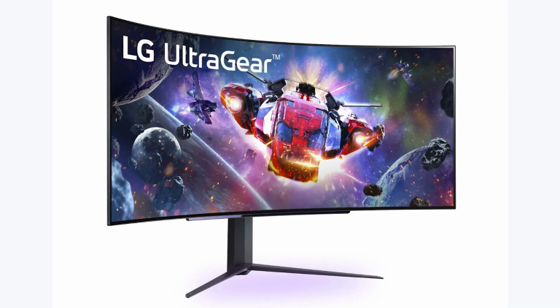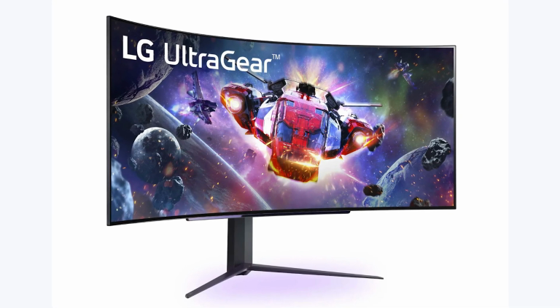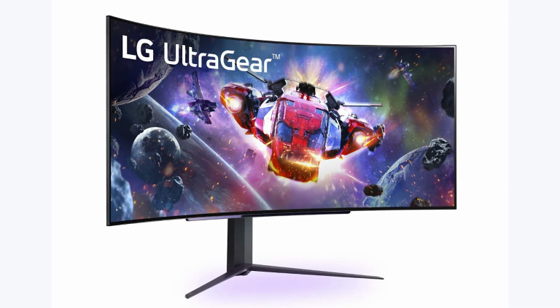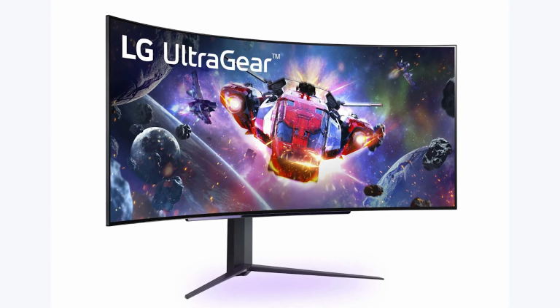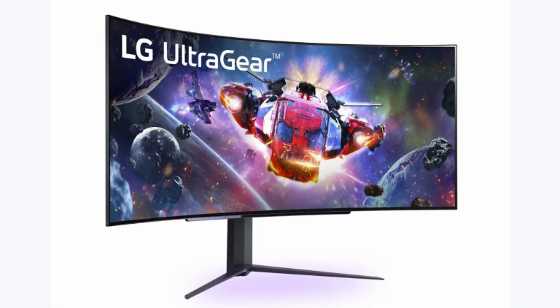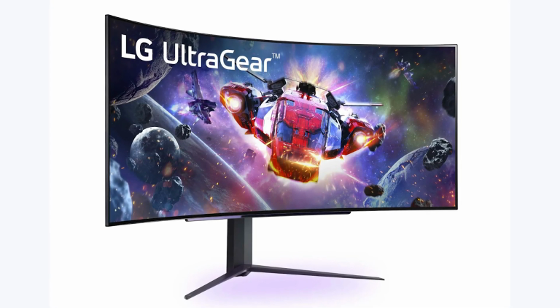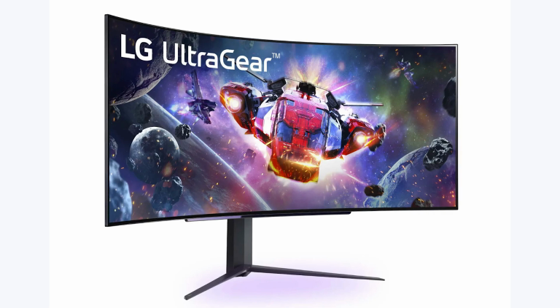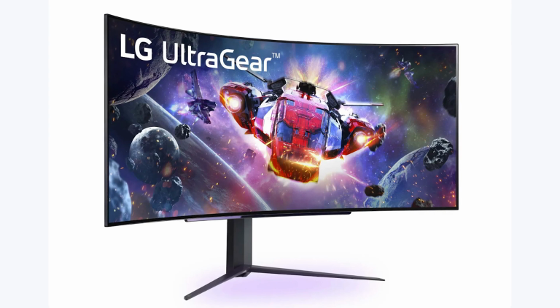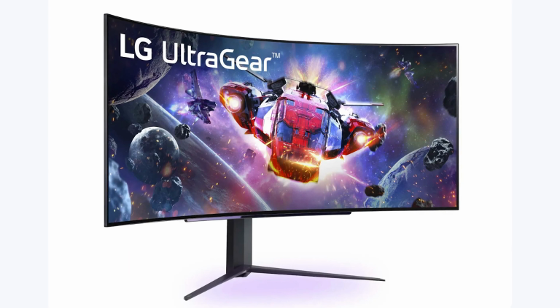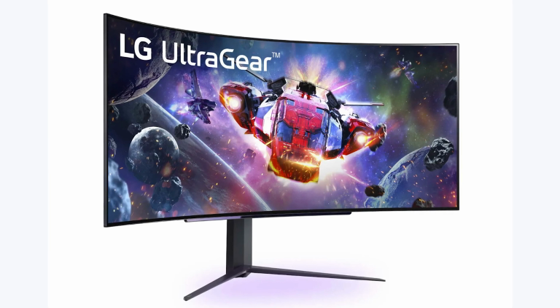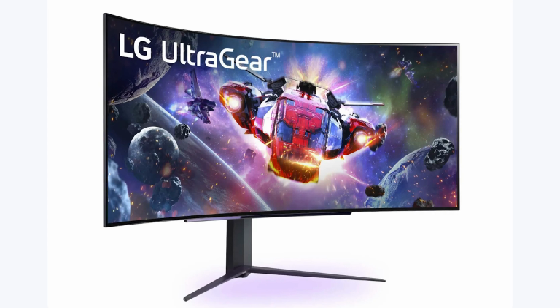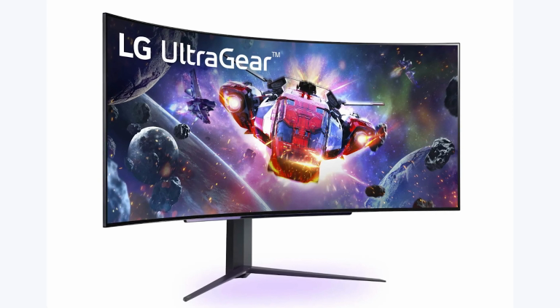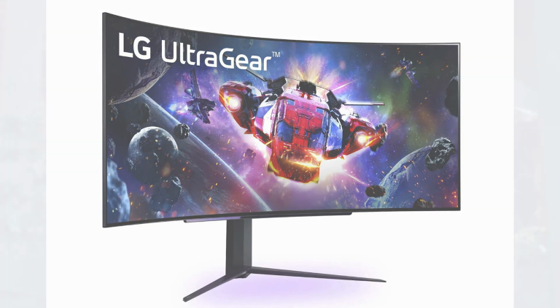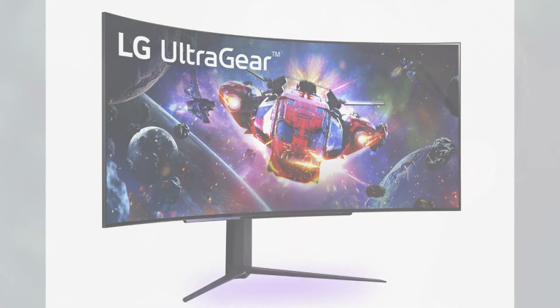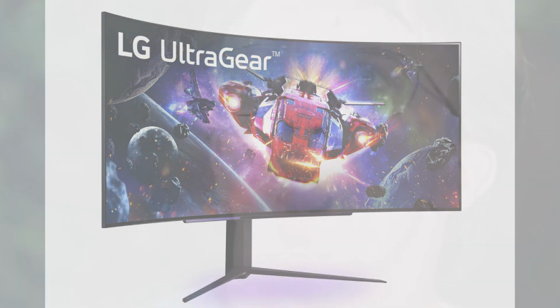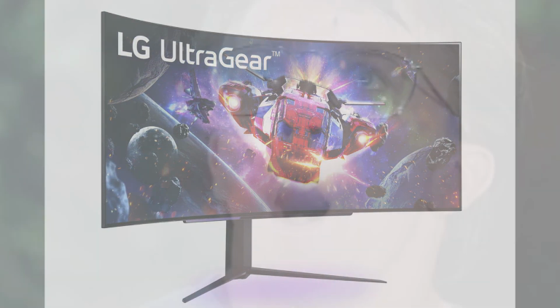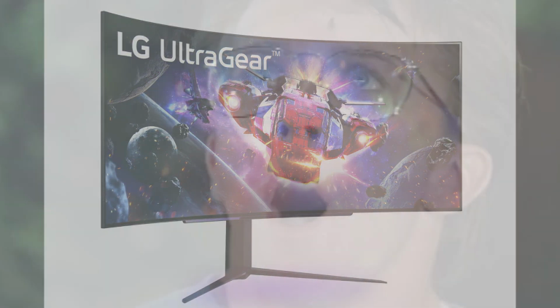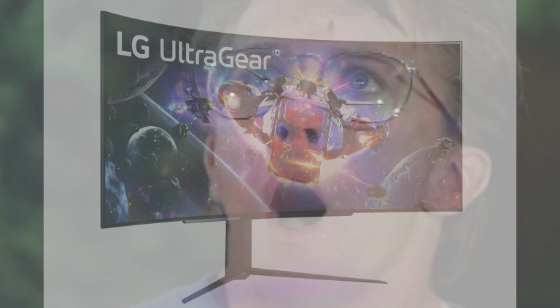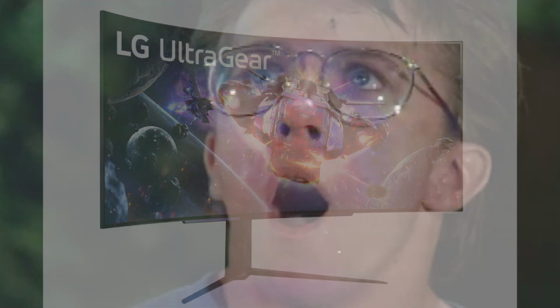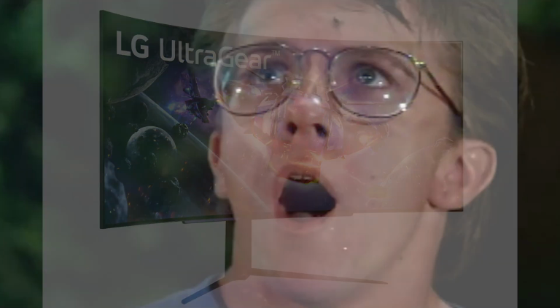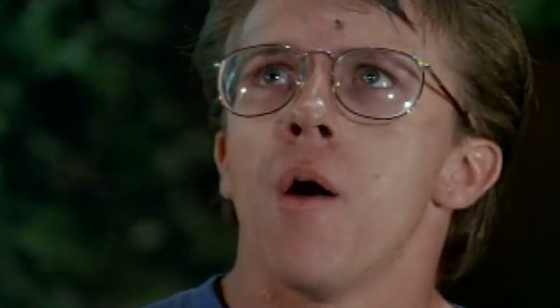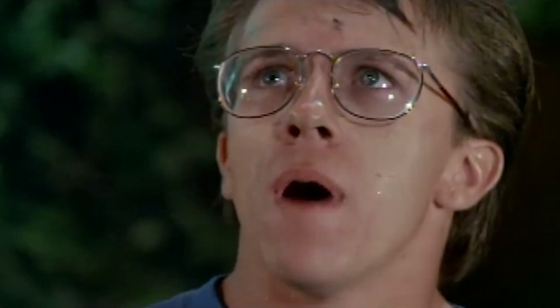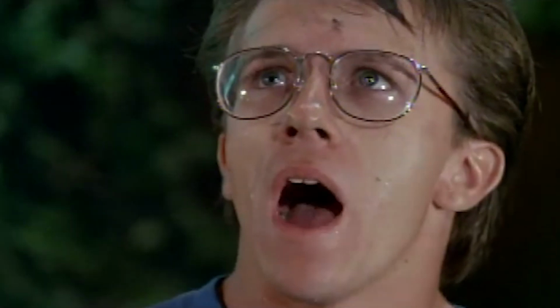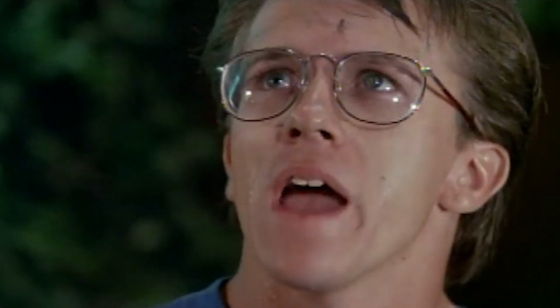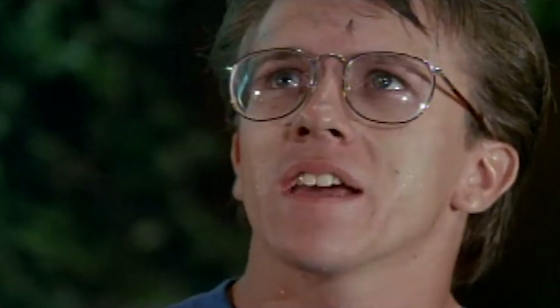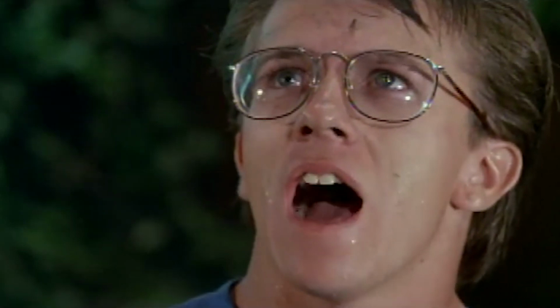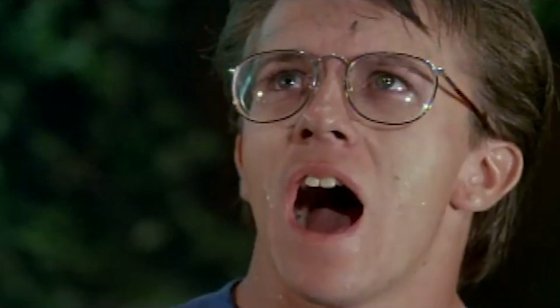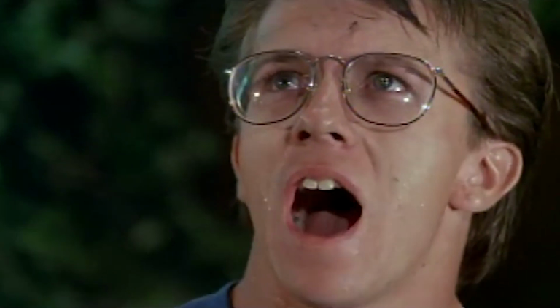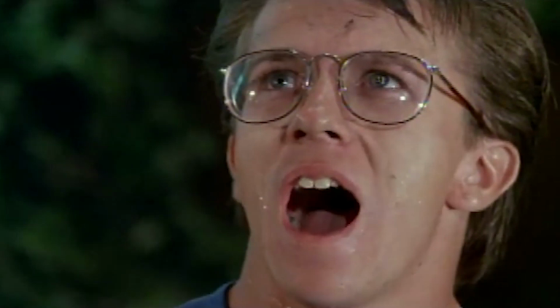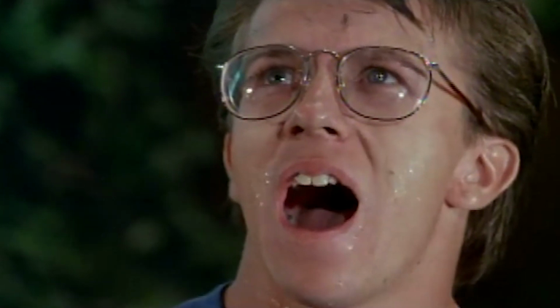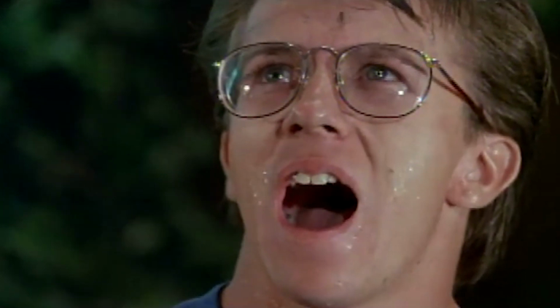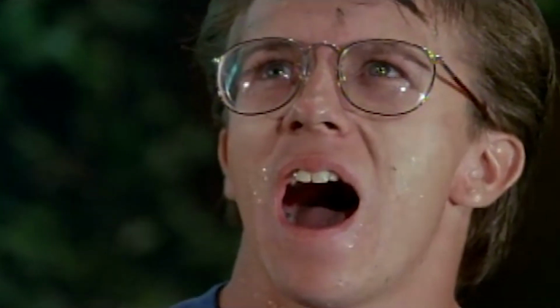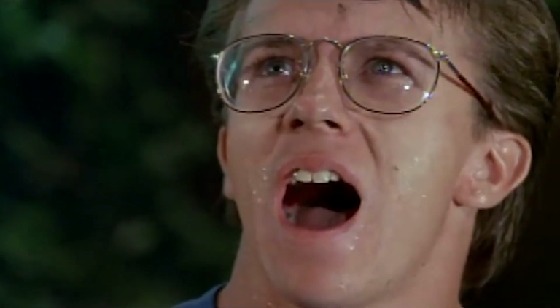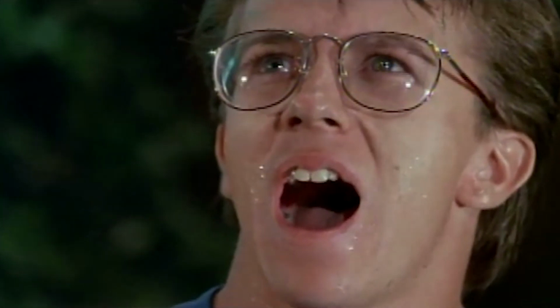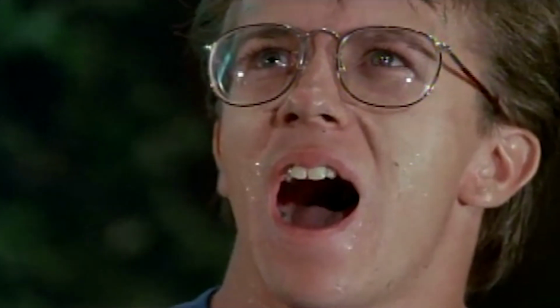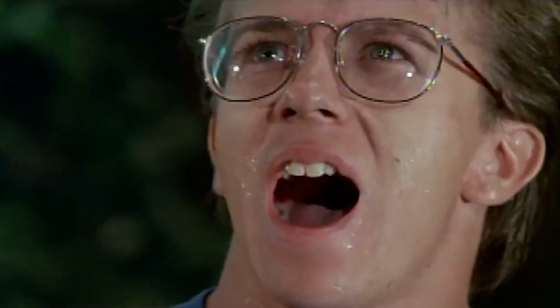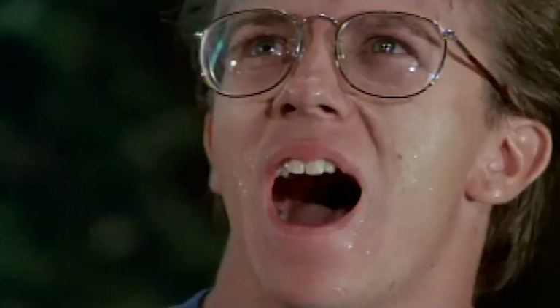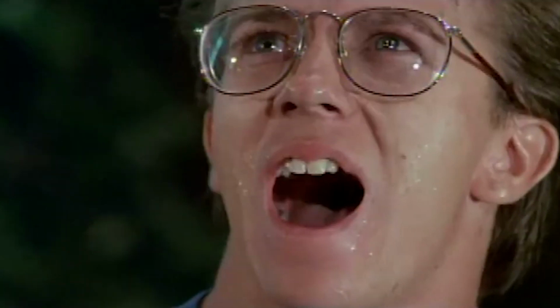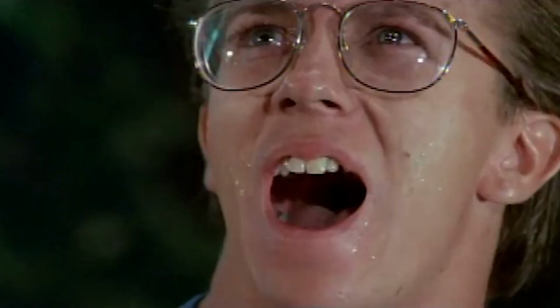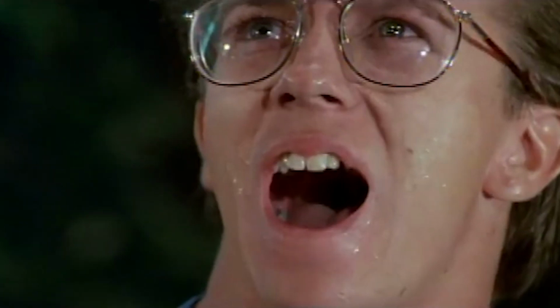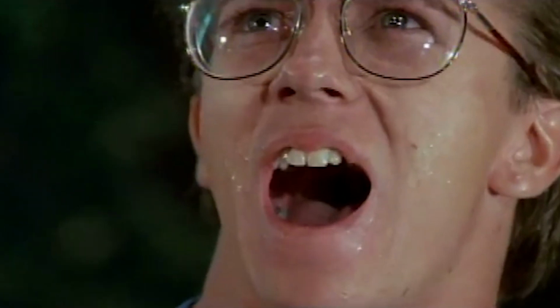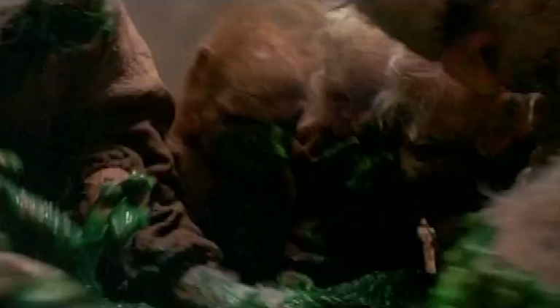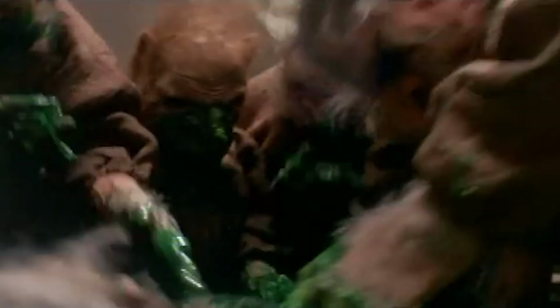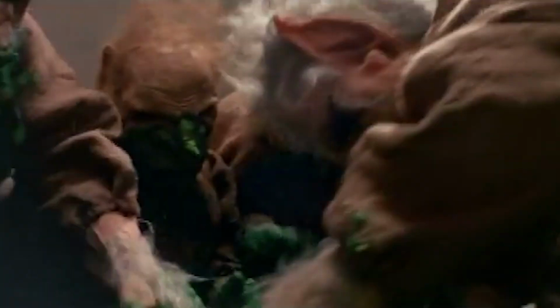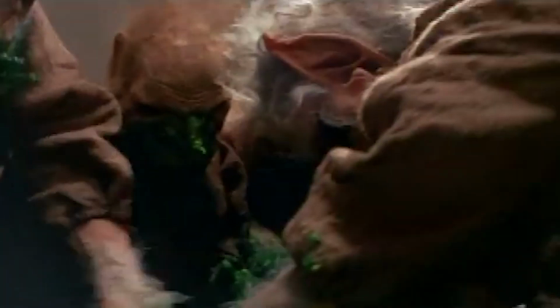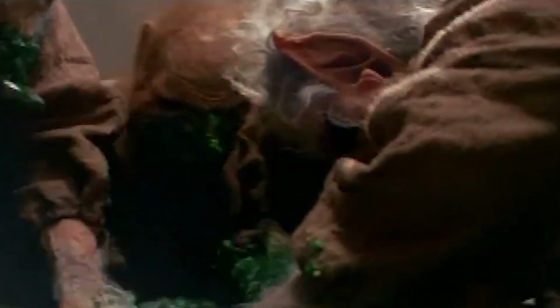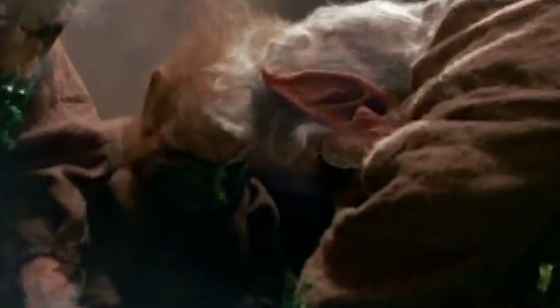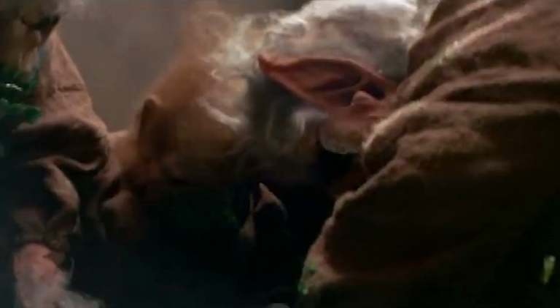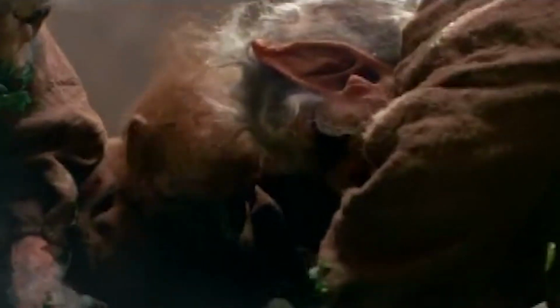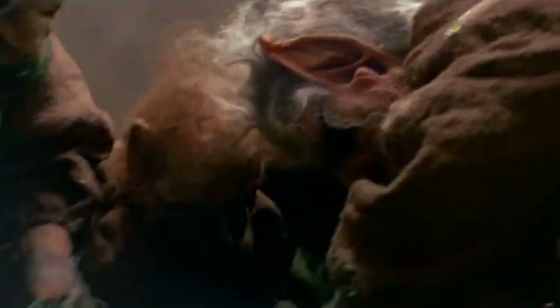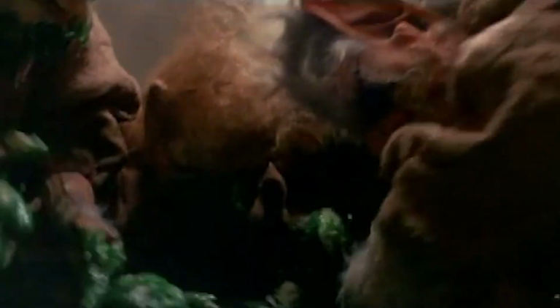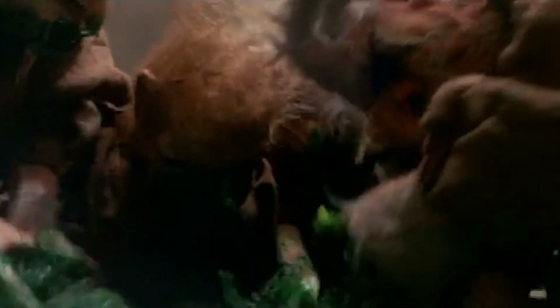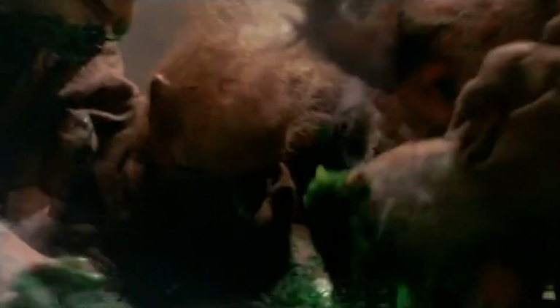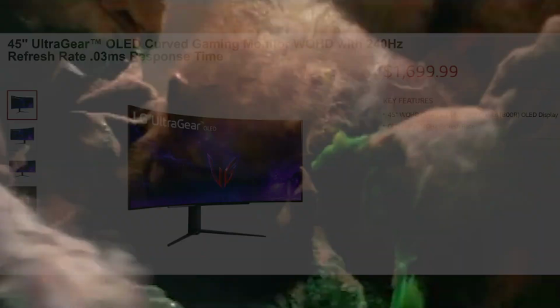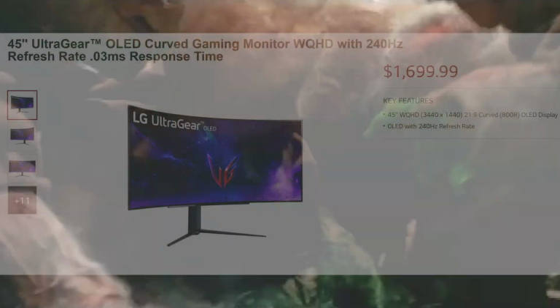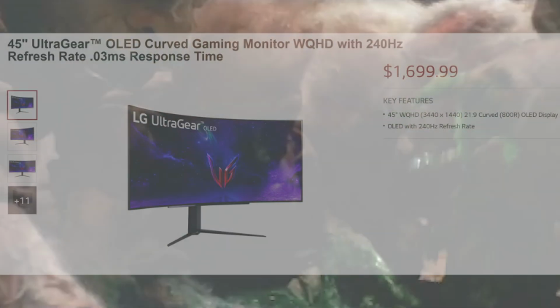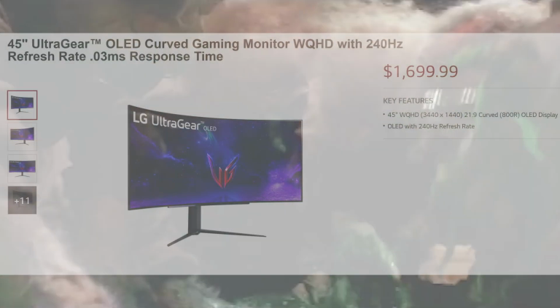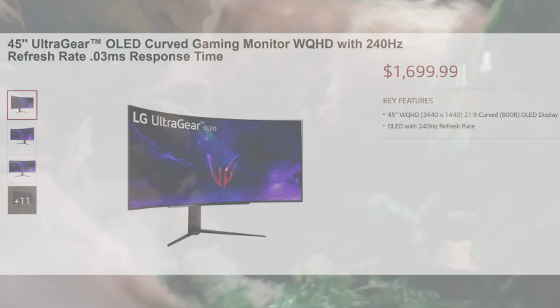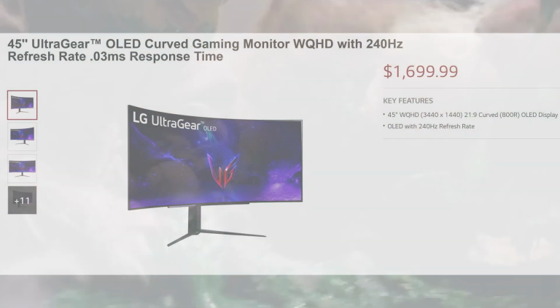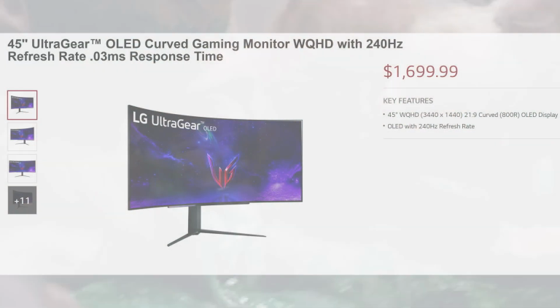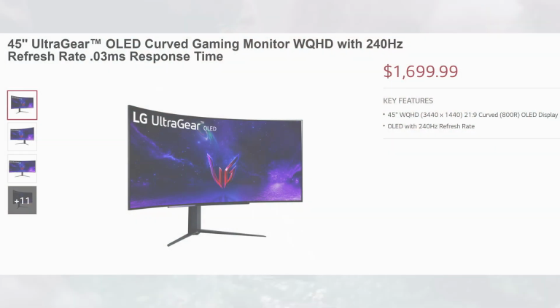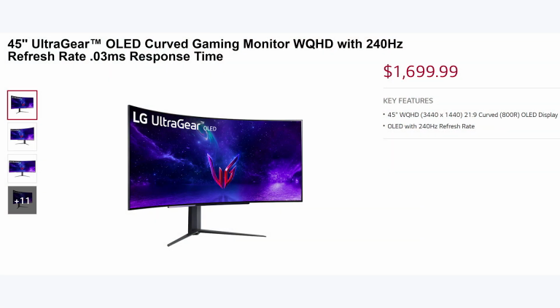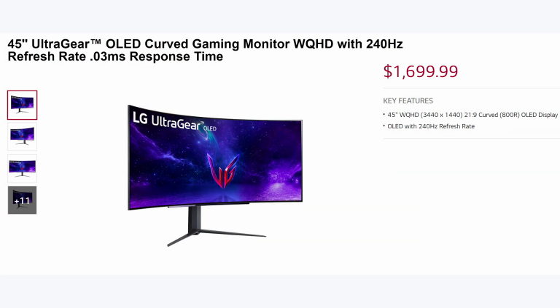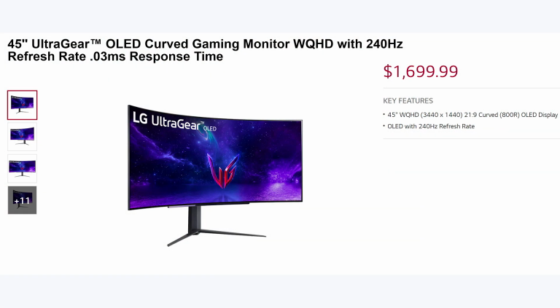This thing is going to be trash. Now, before you leap through your monitor and try to strangle me, just hear me out.